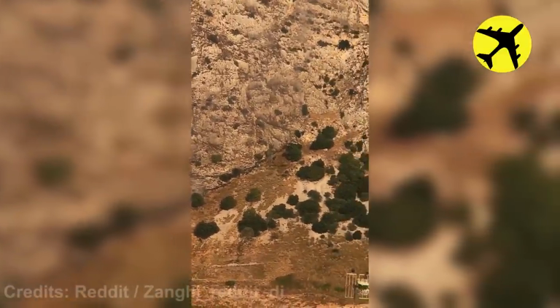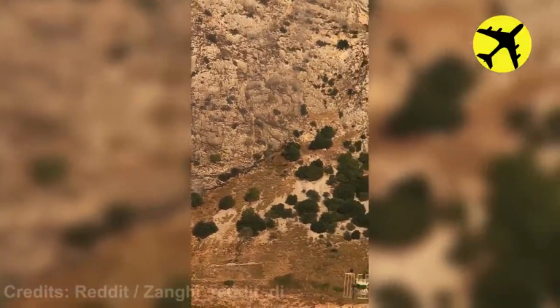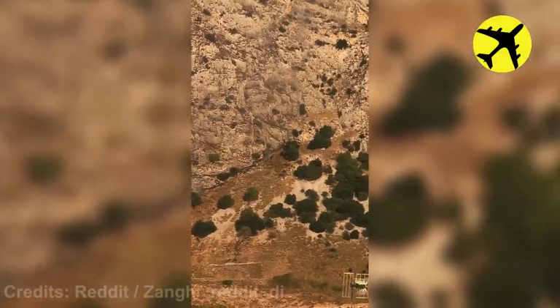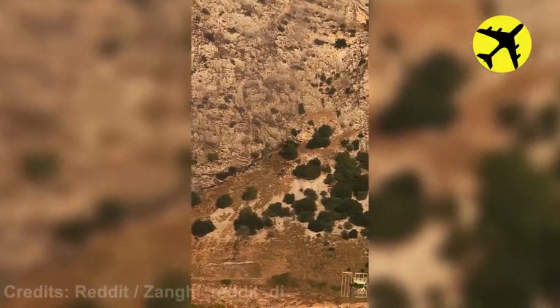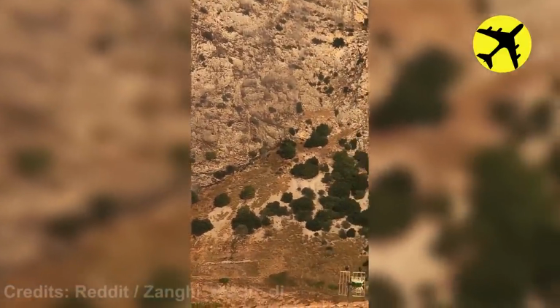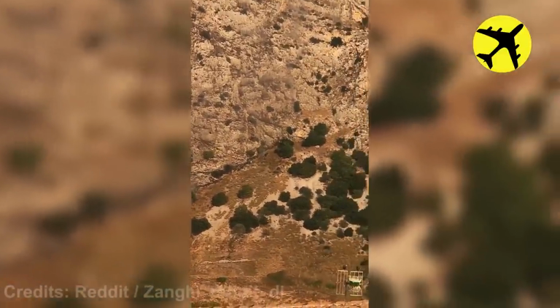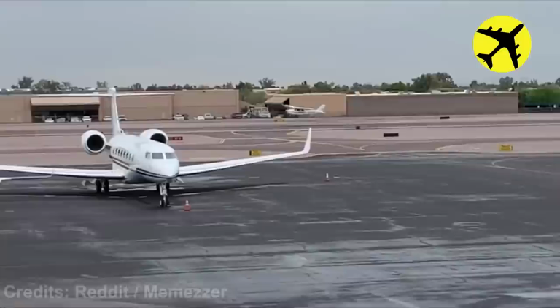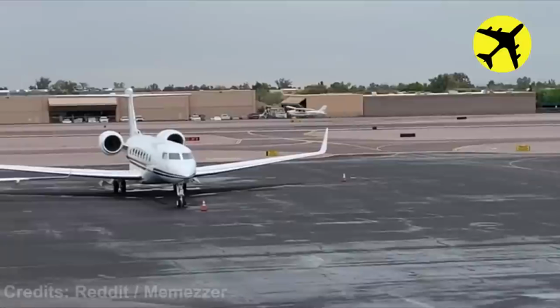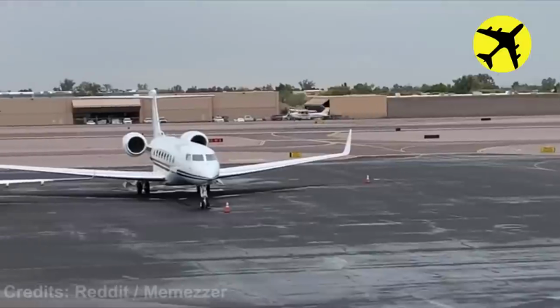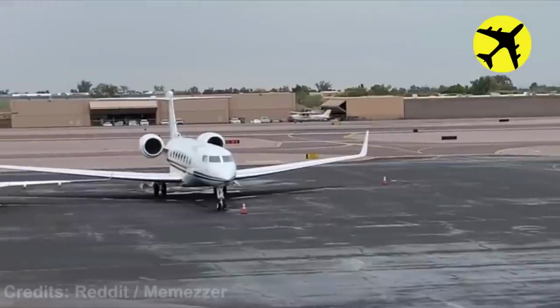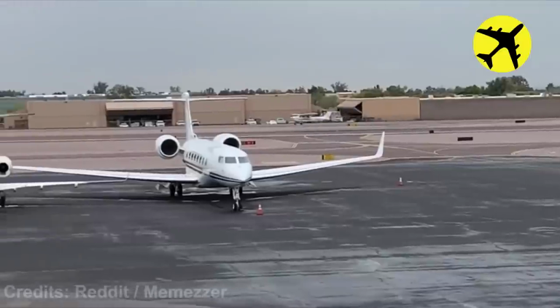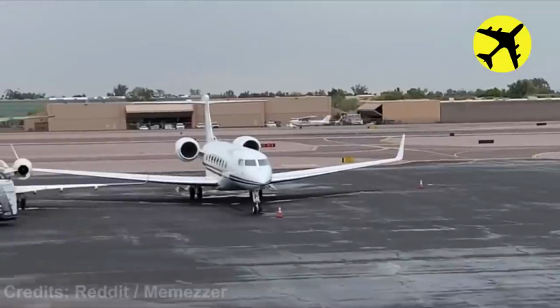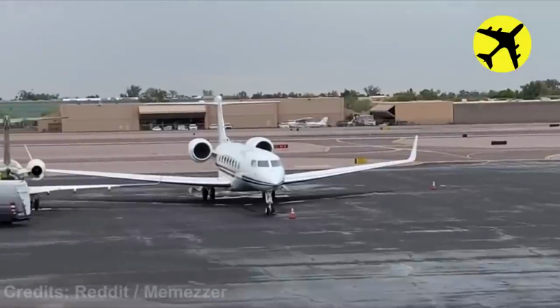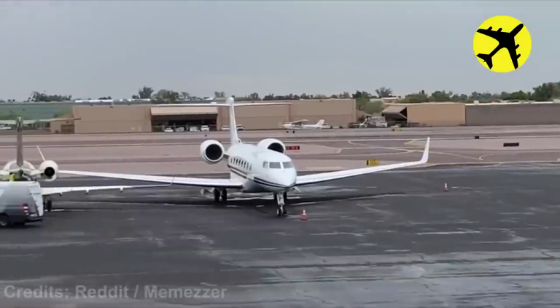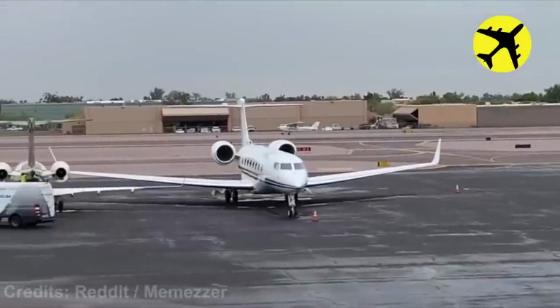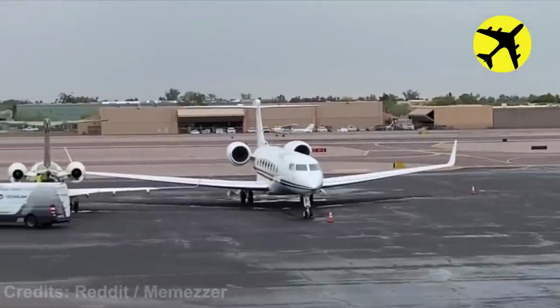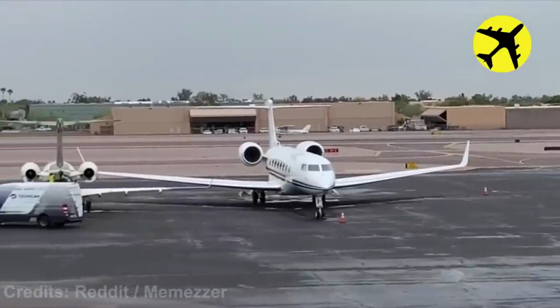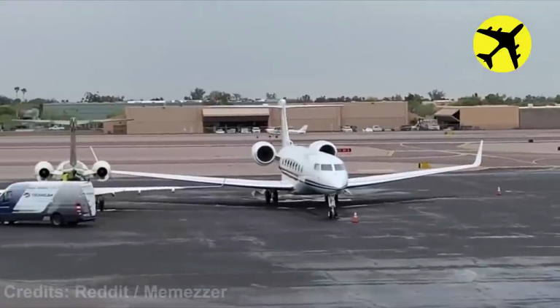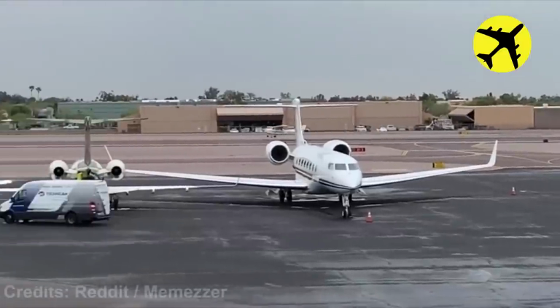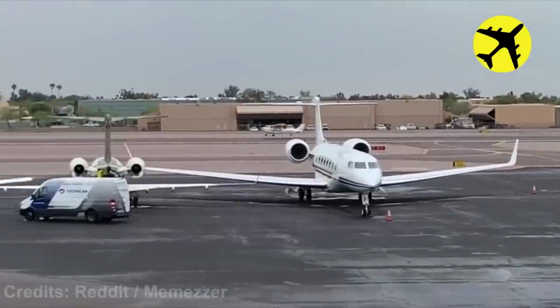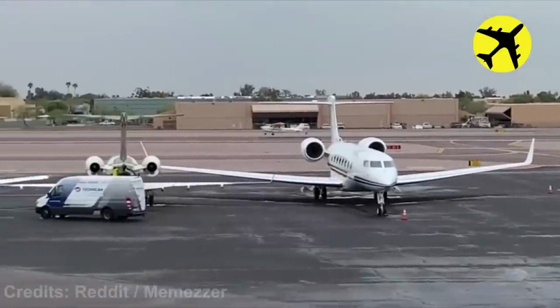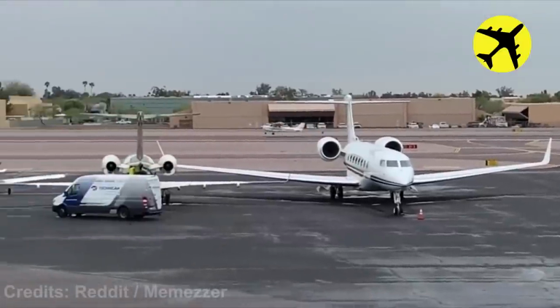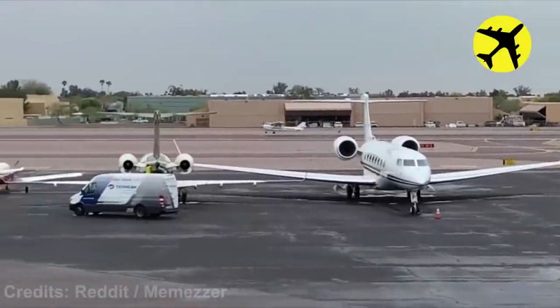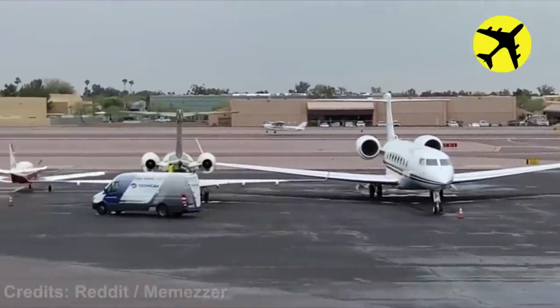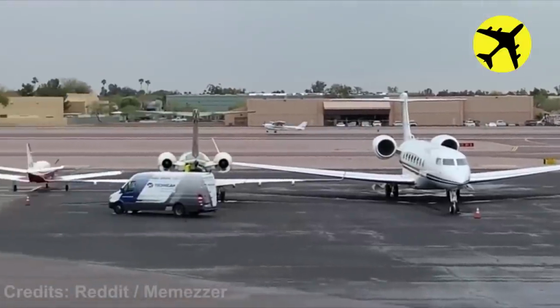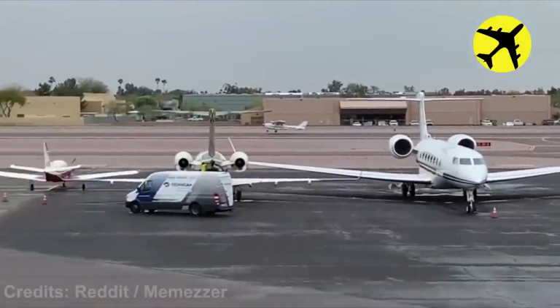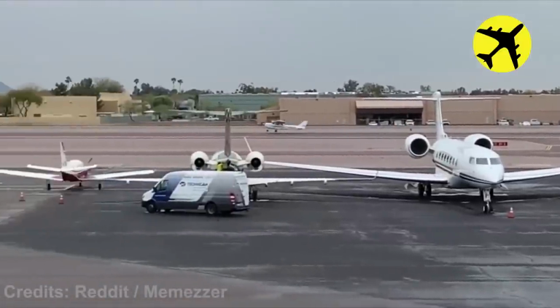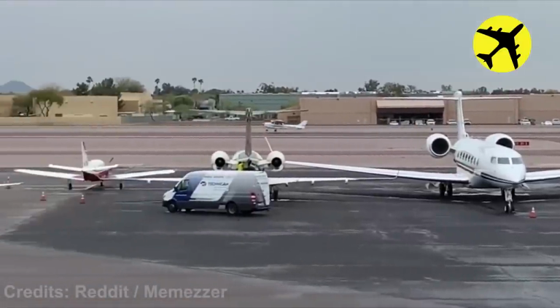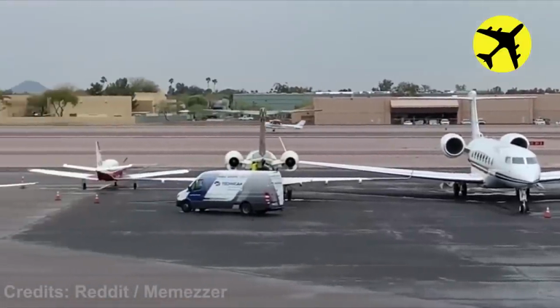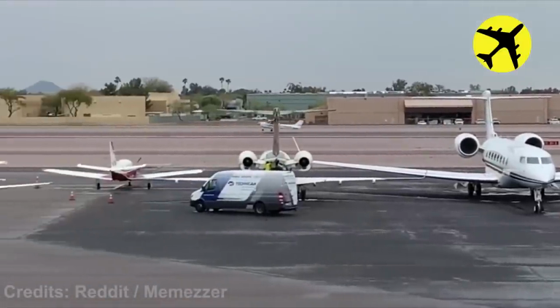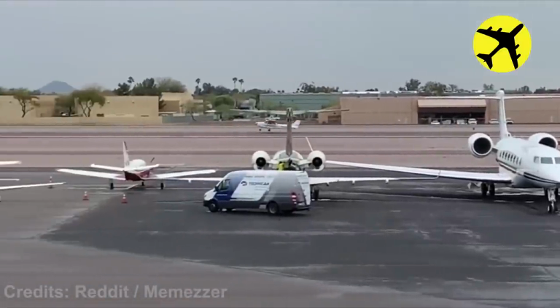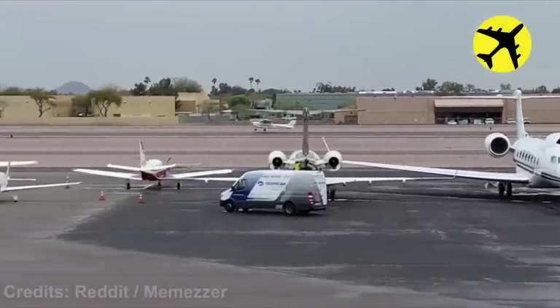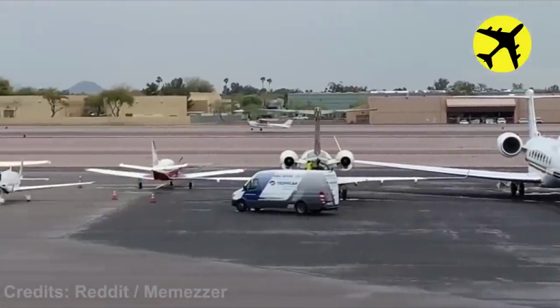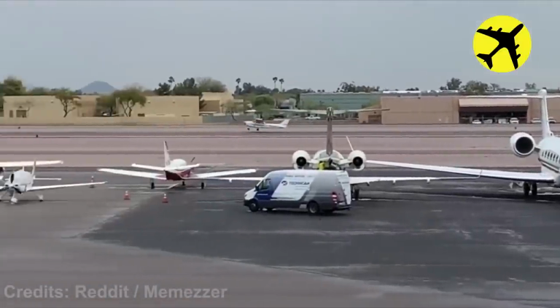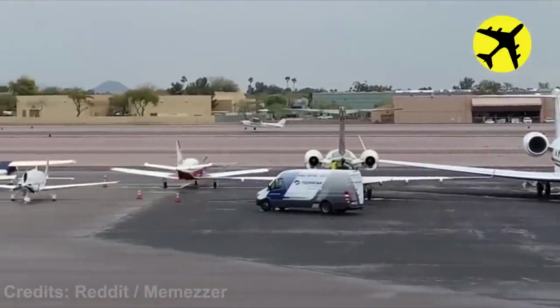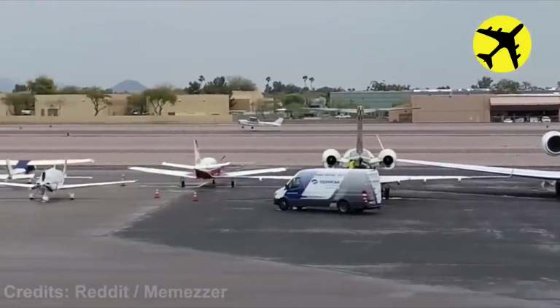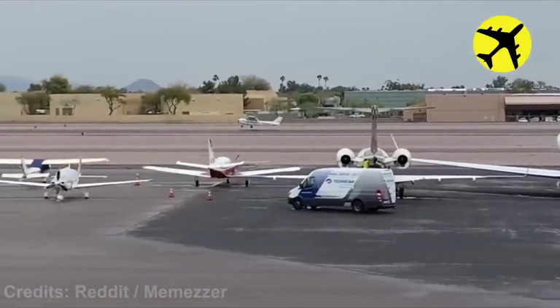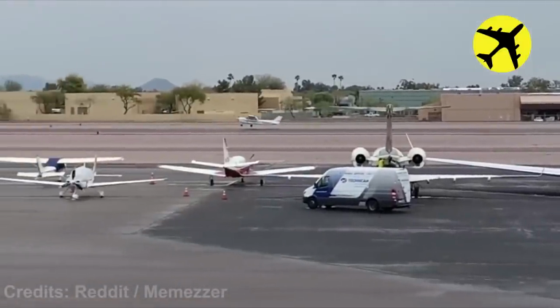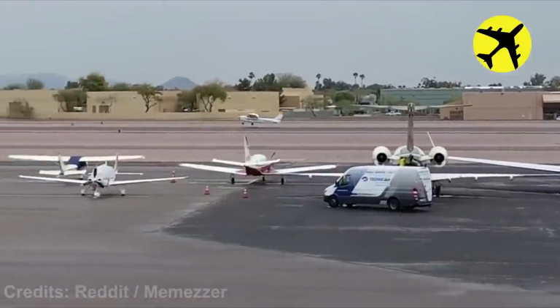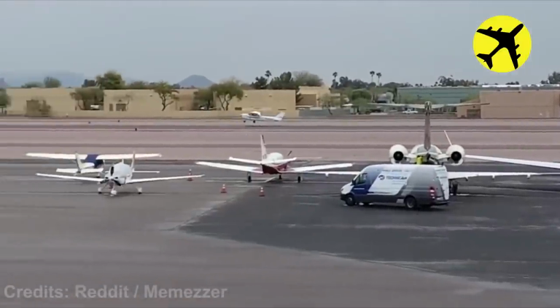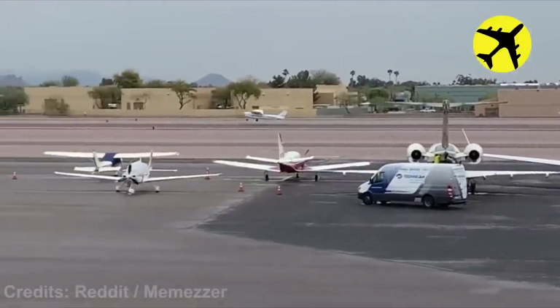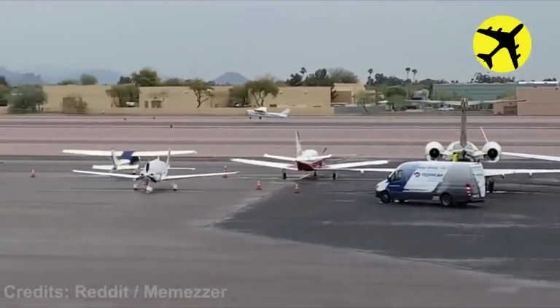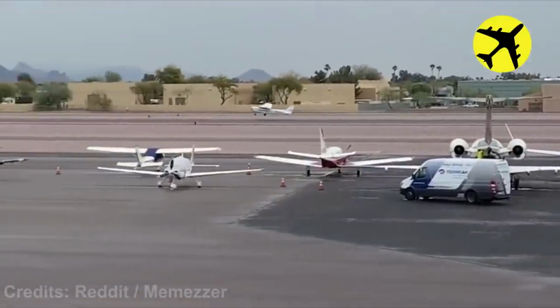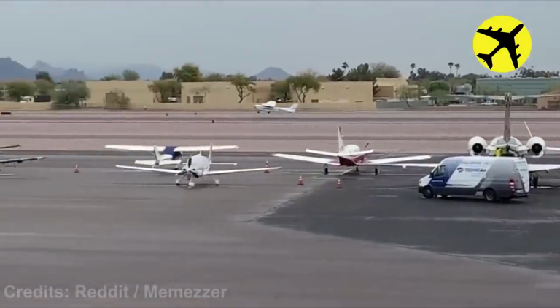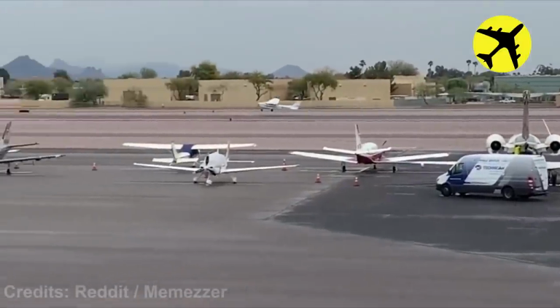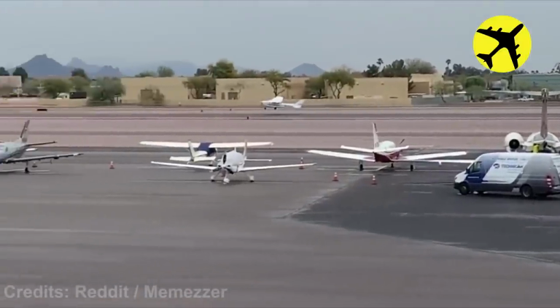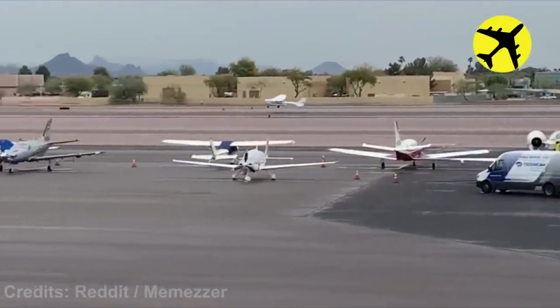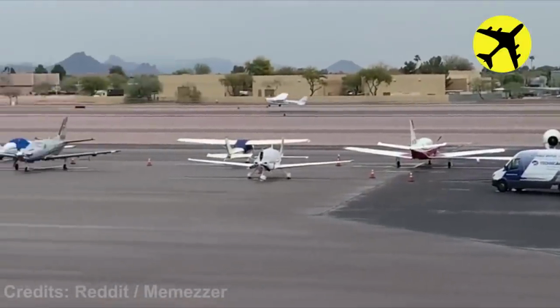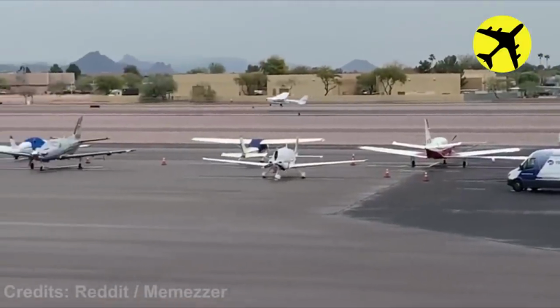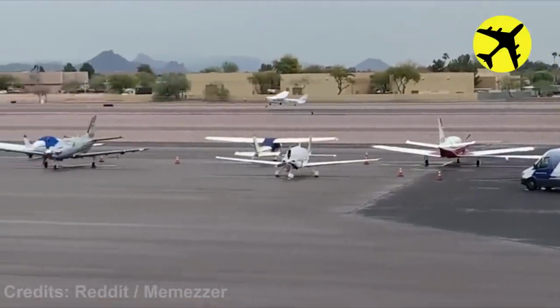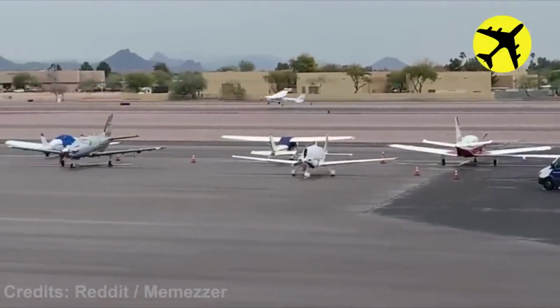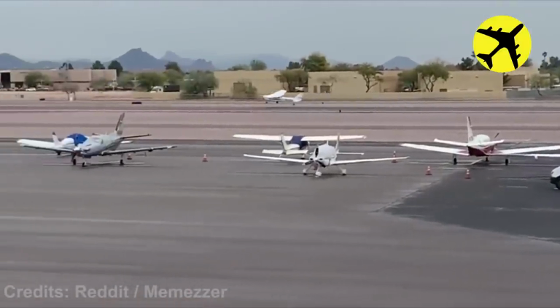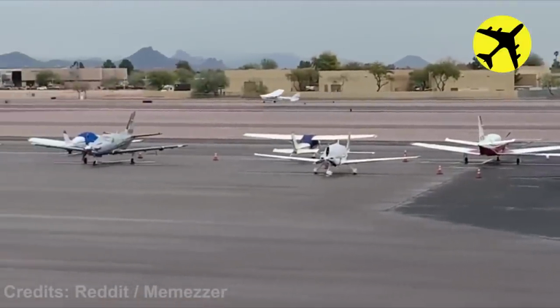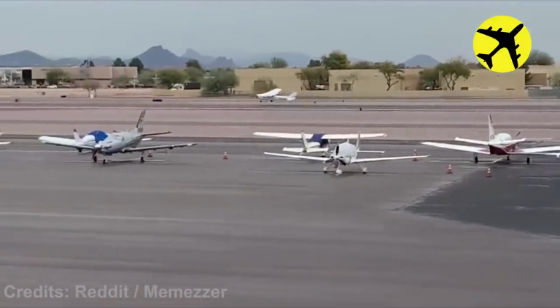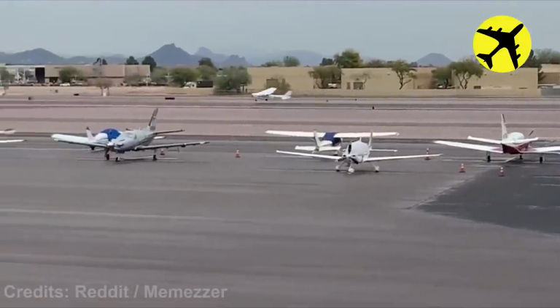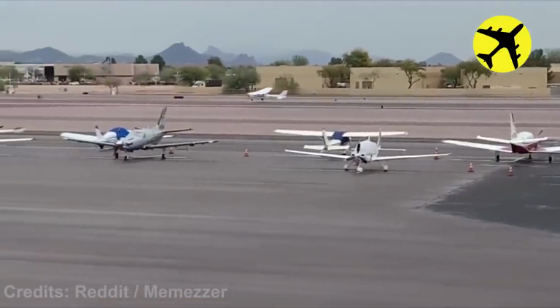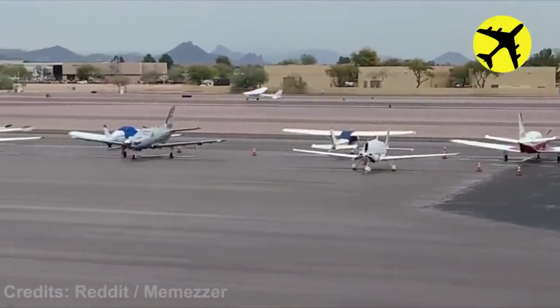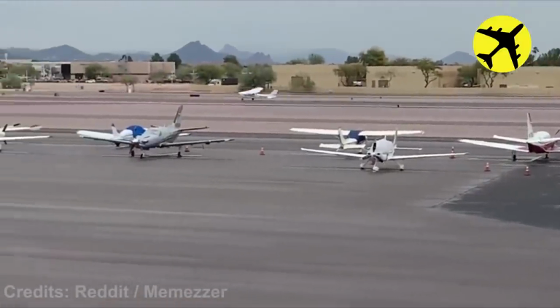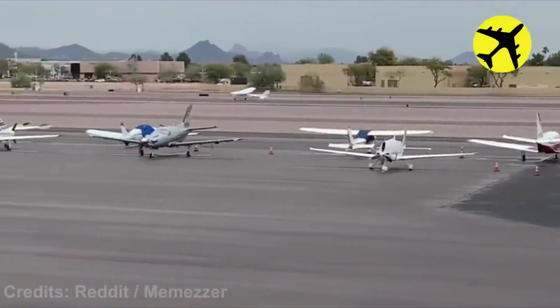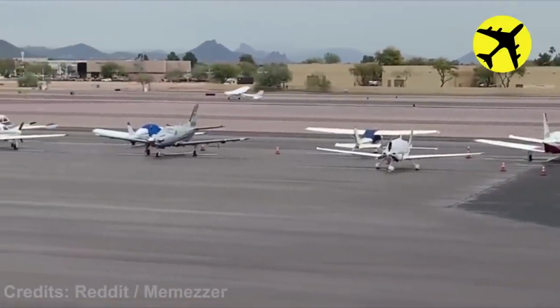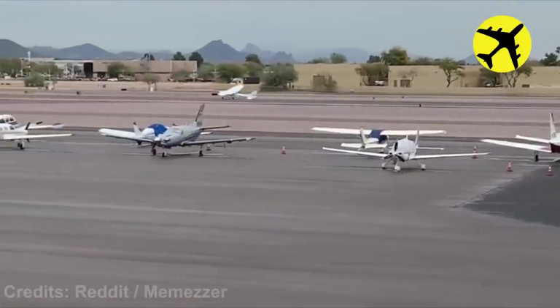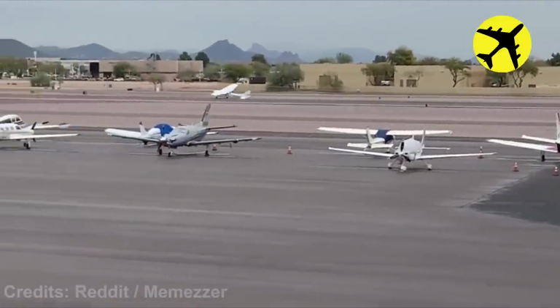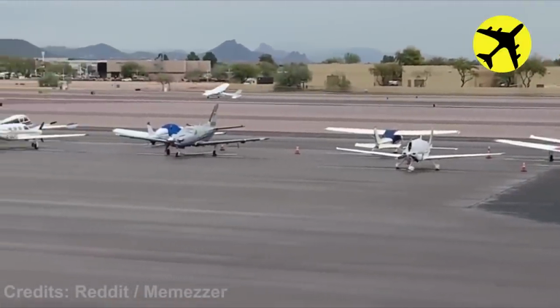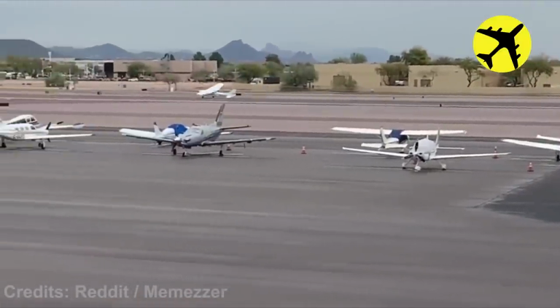A student pilot does an impressive job of landing a plane on two wheels after a landing gear failure.